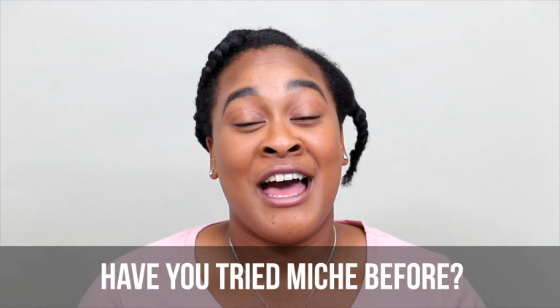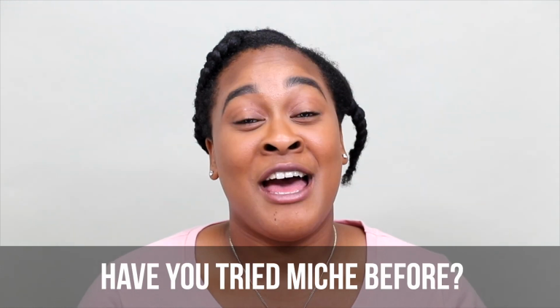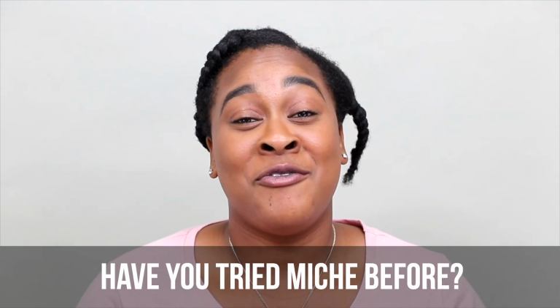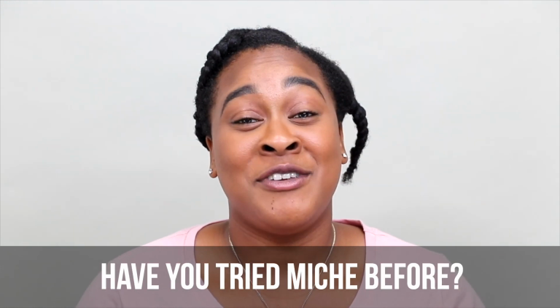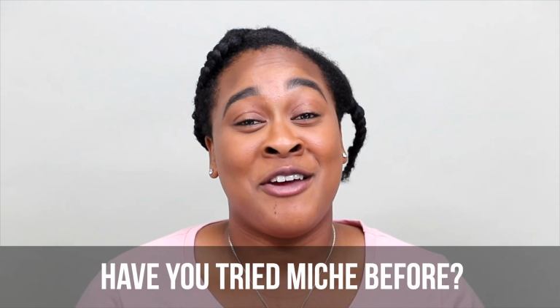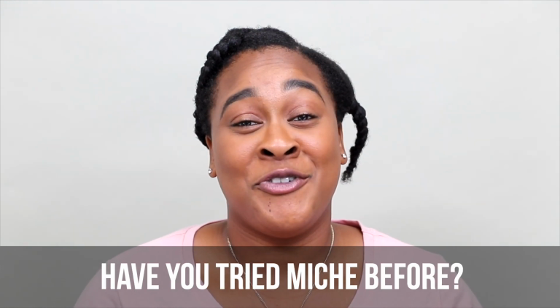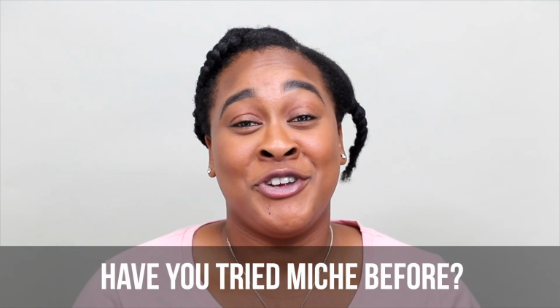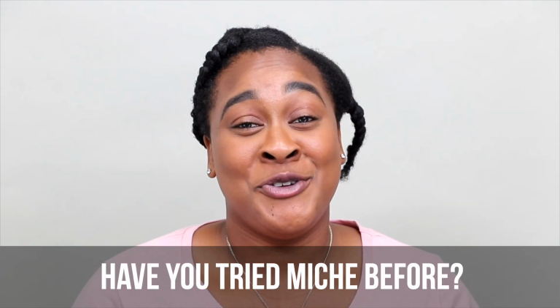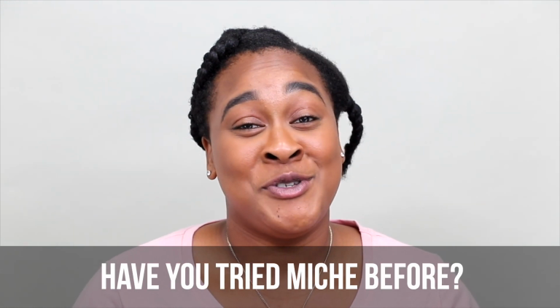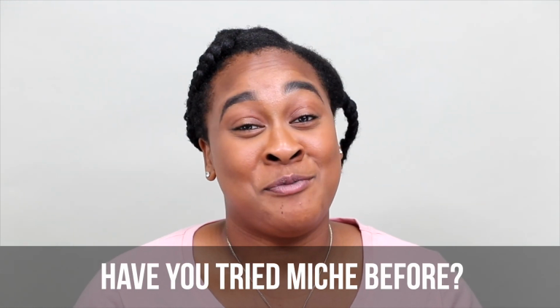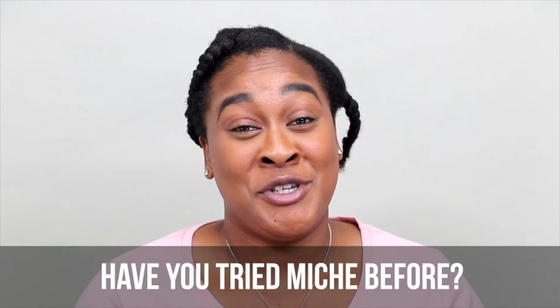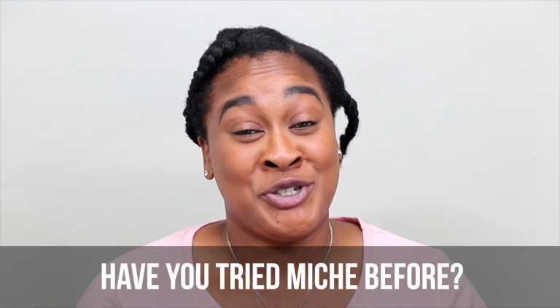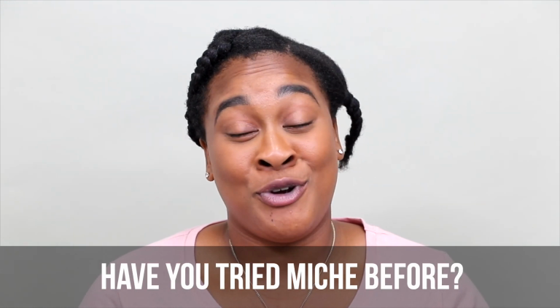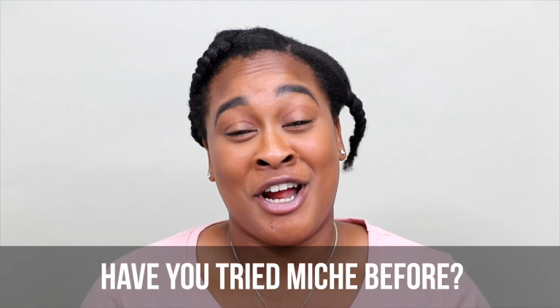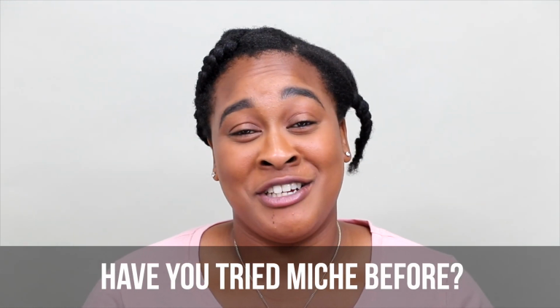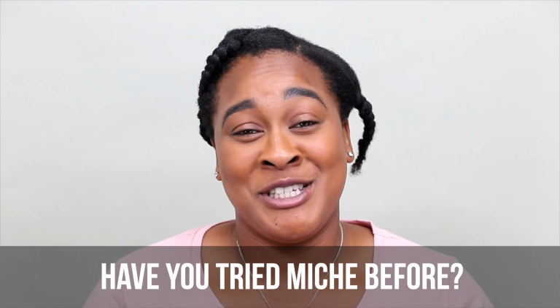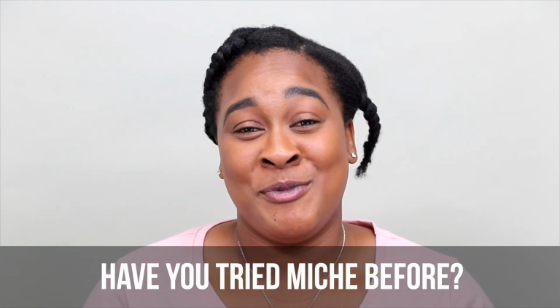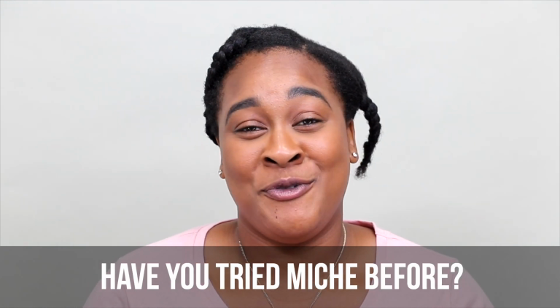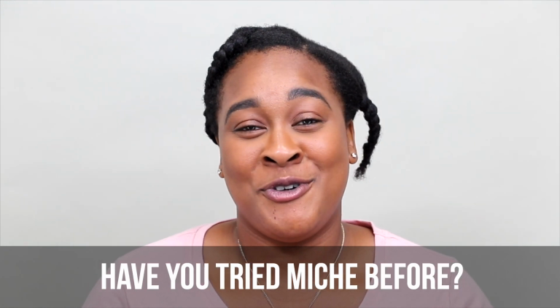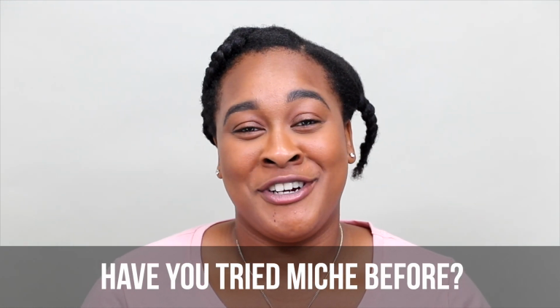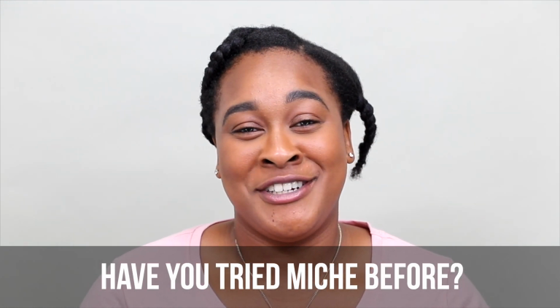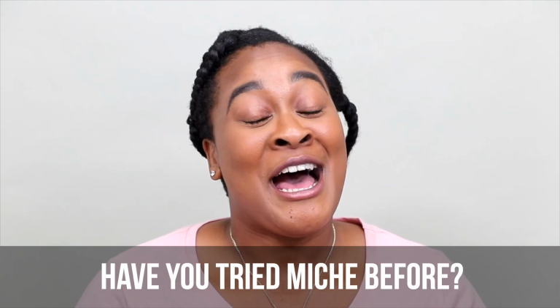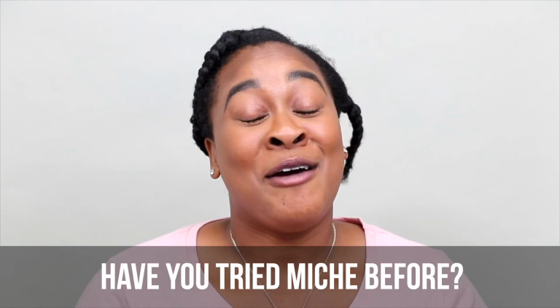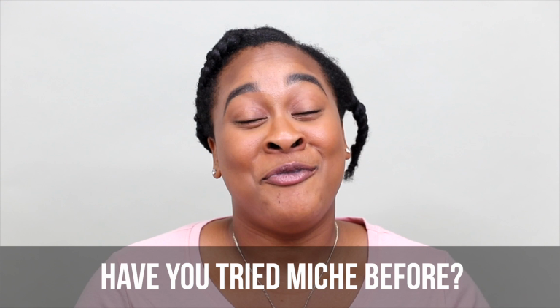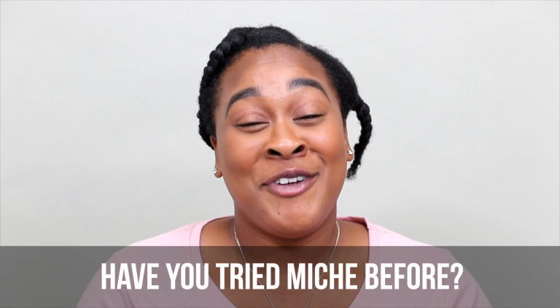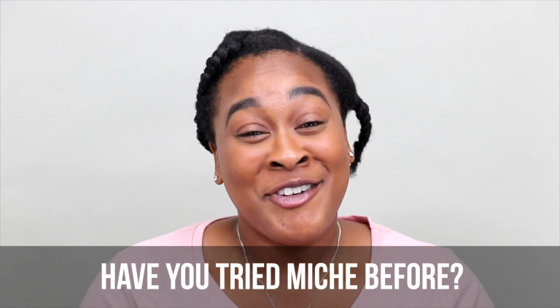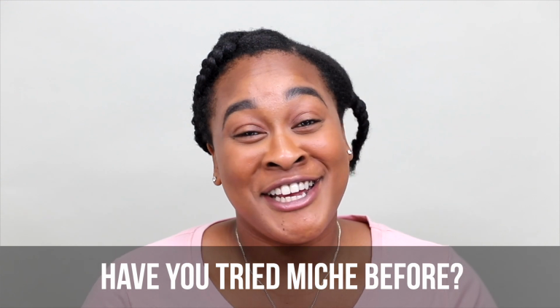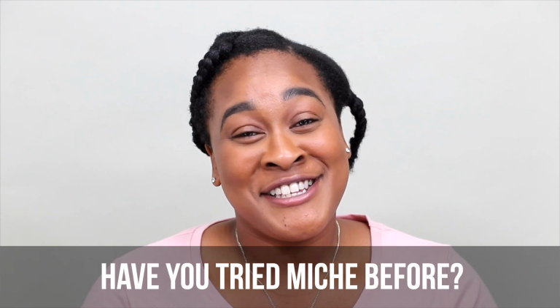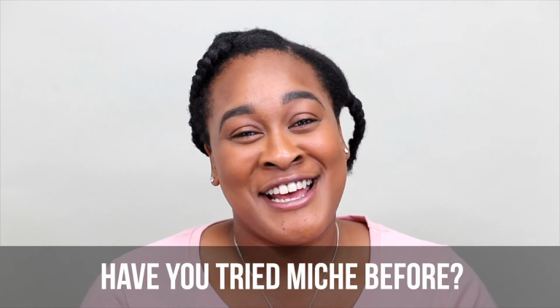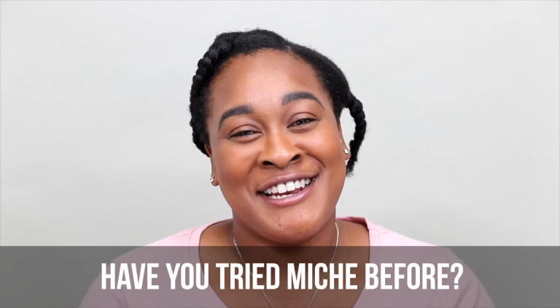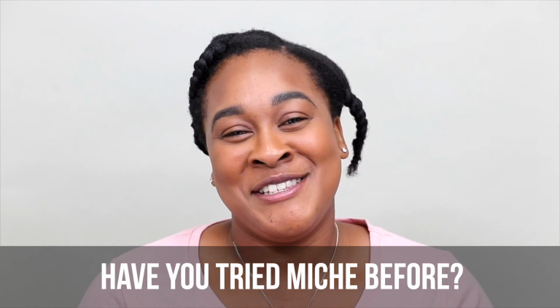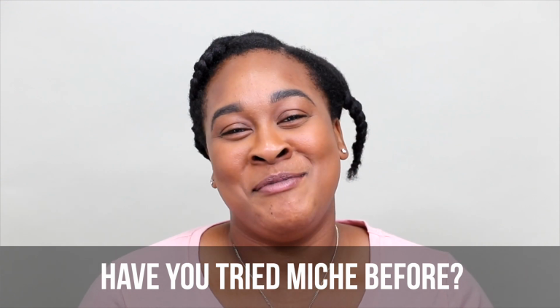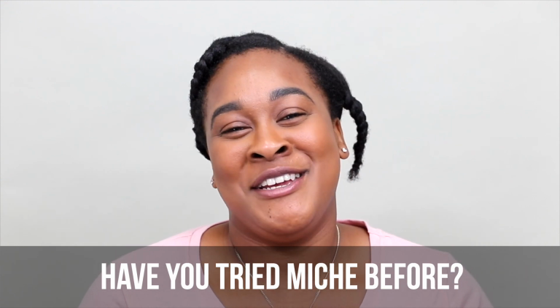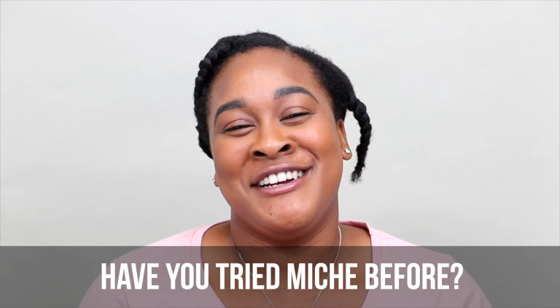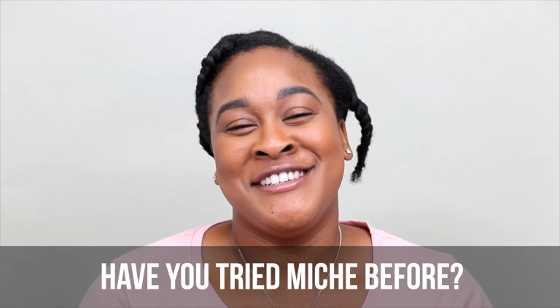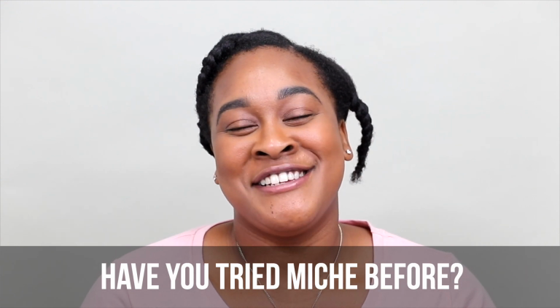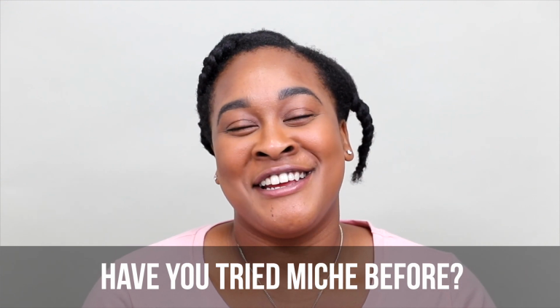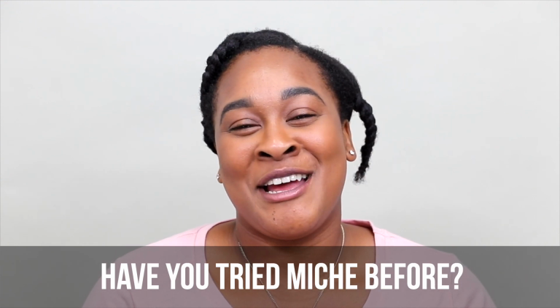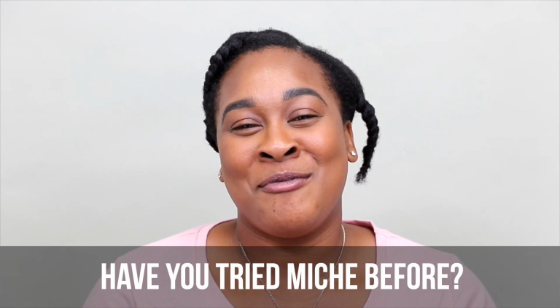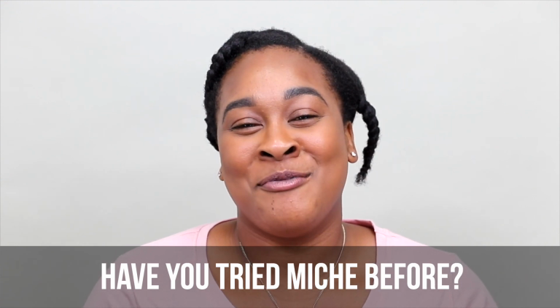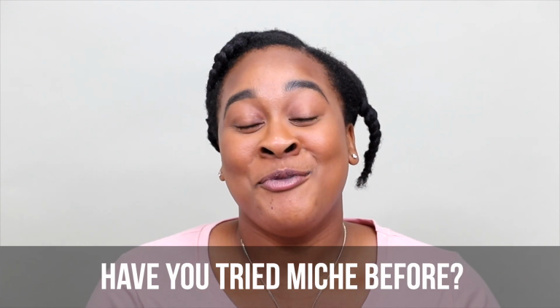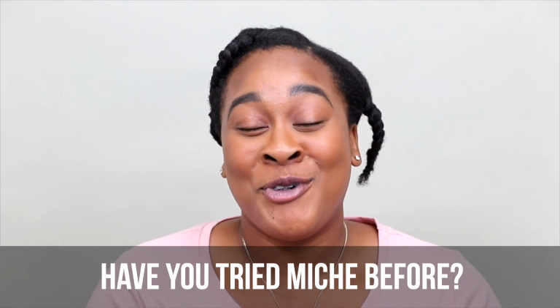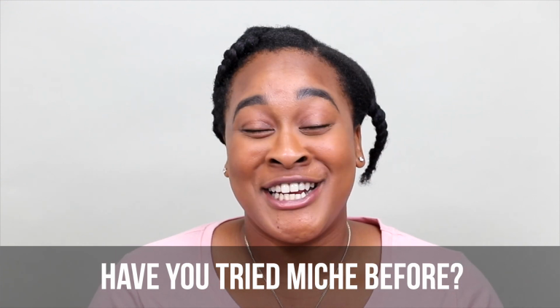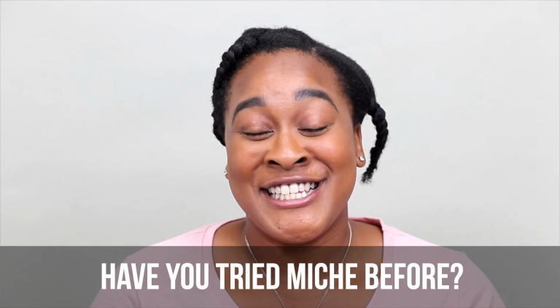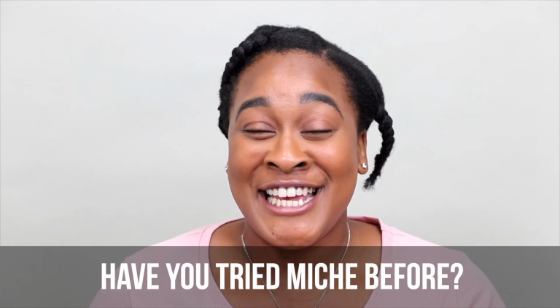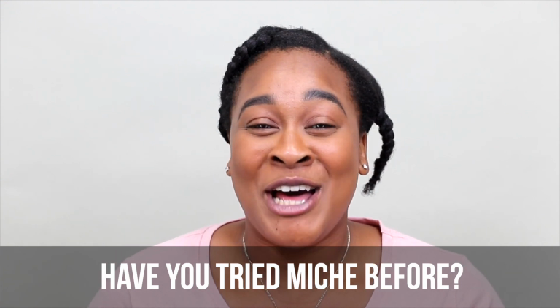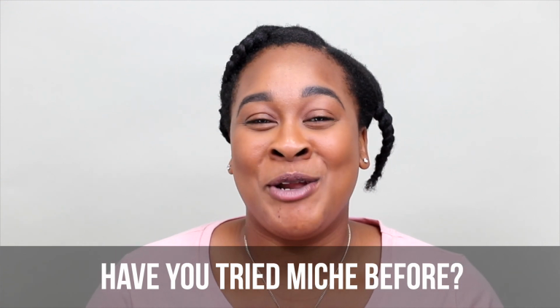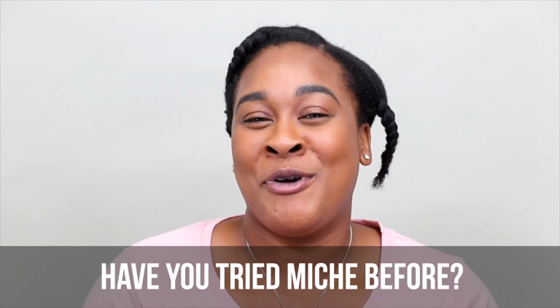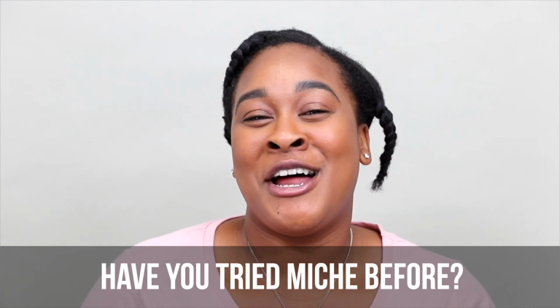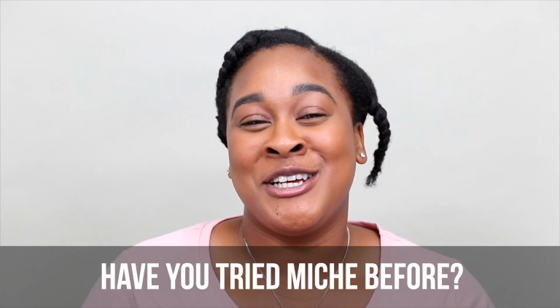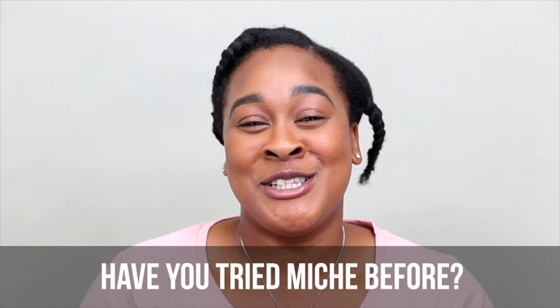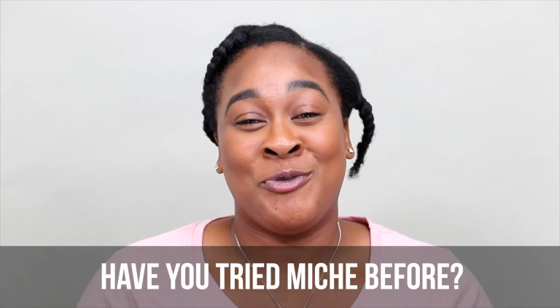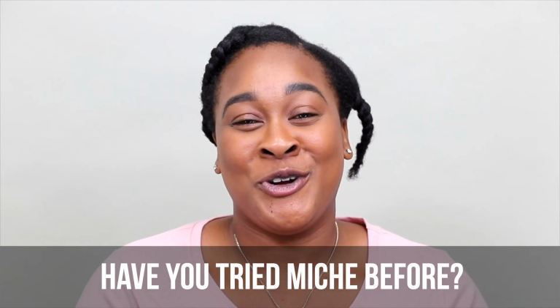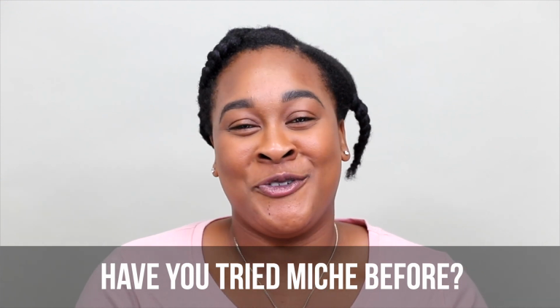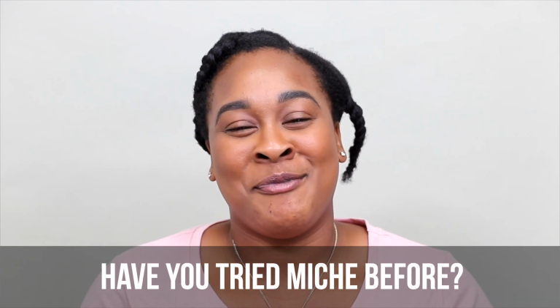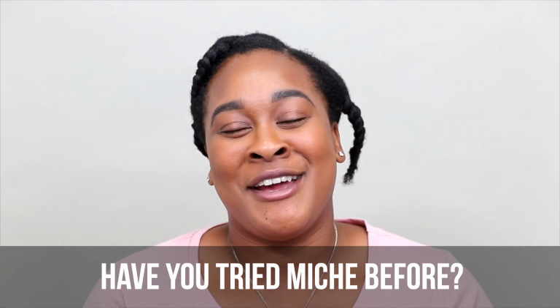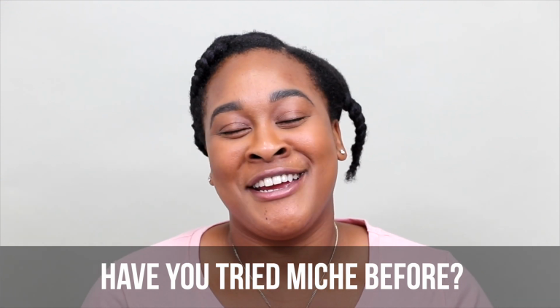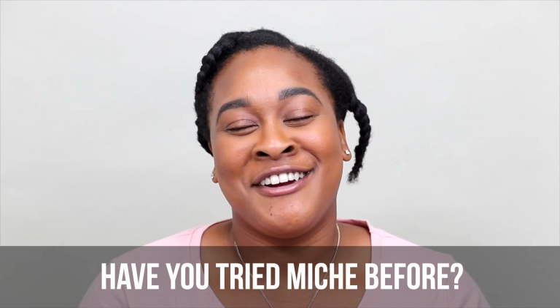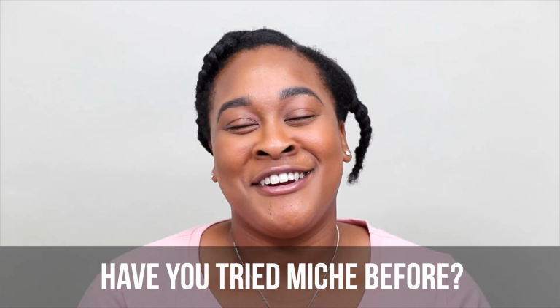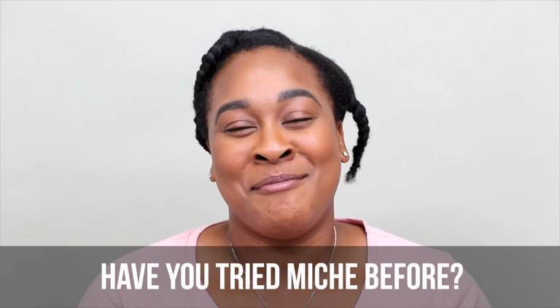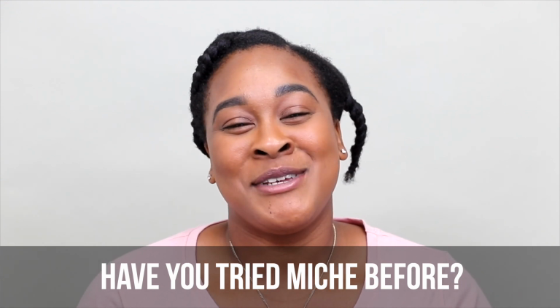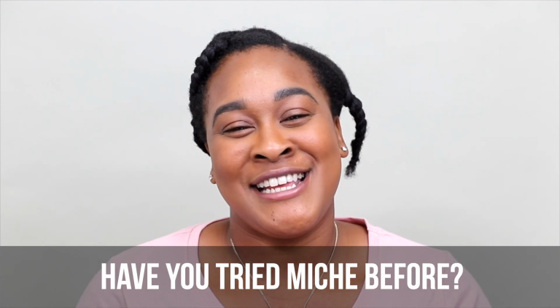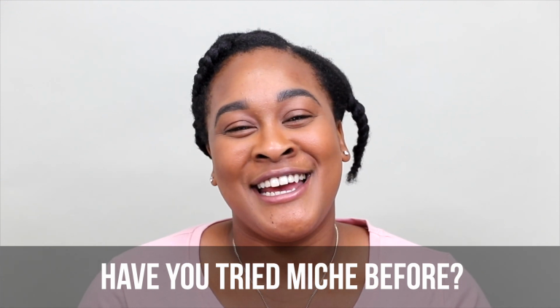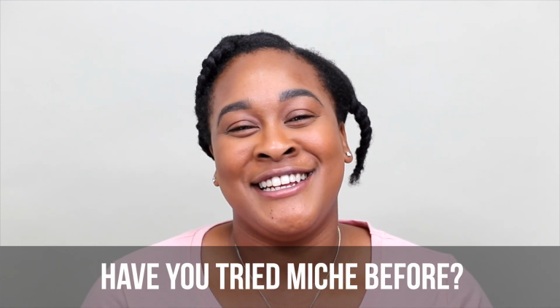So just re-growing that to be stronger and healthier. I have never used Miche products before. I'm very excited to be here today. I want to see how the products work for my hair — I'm excited.